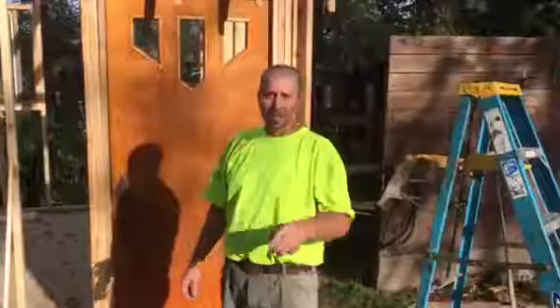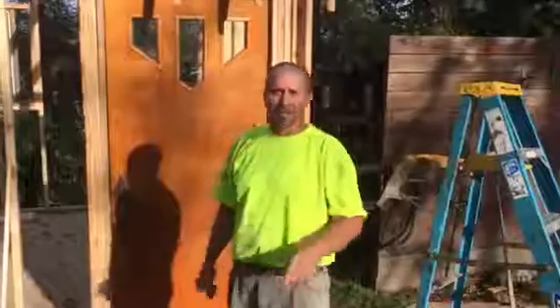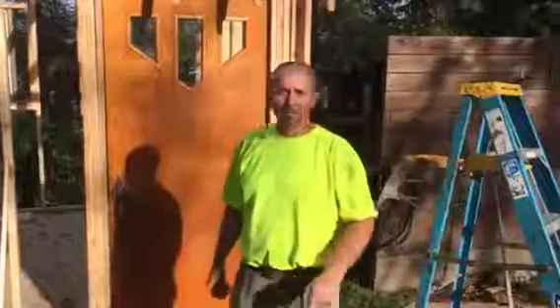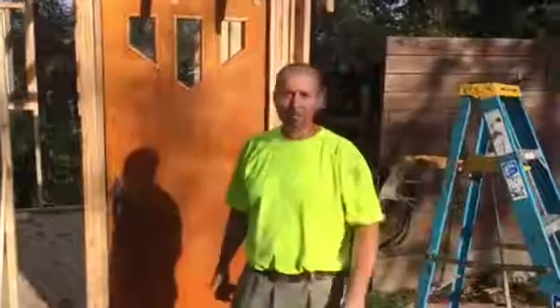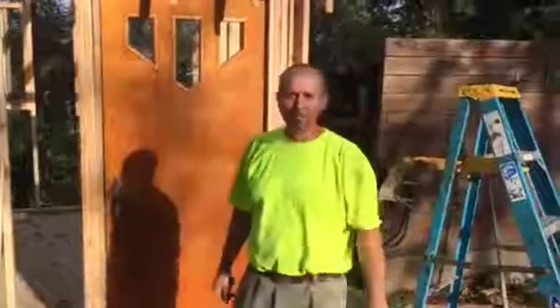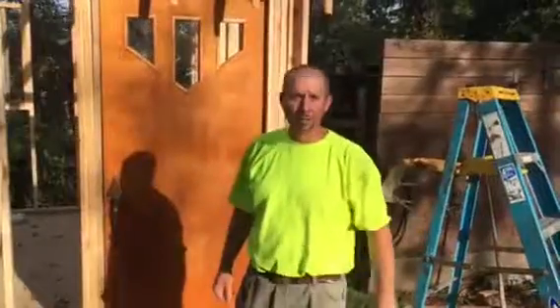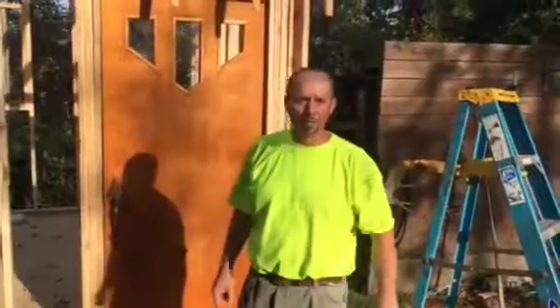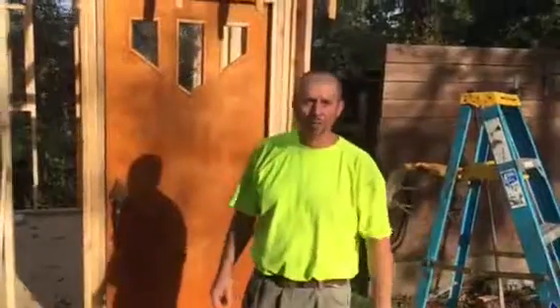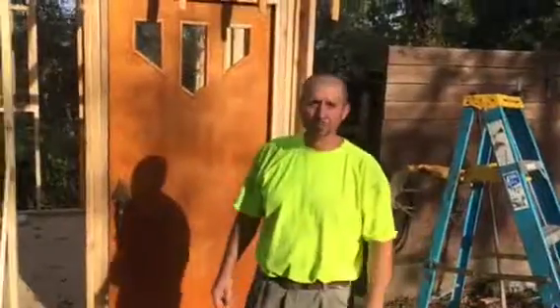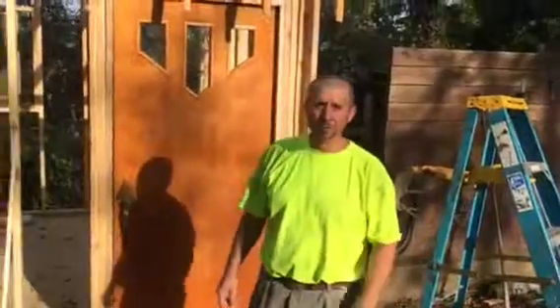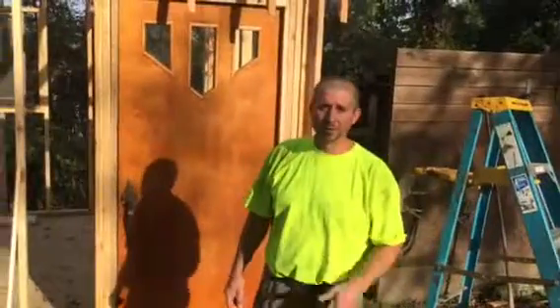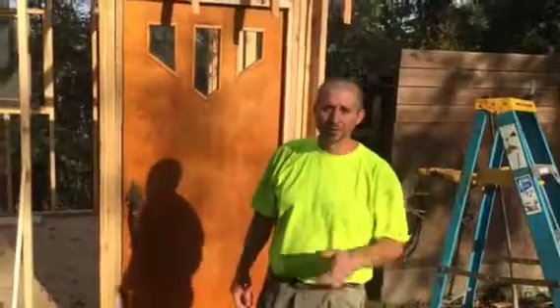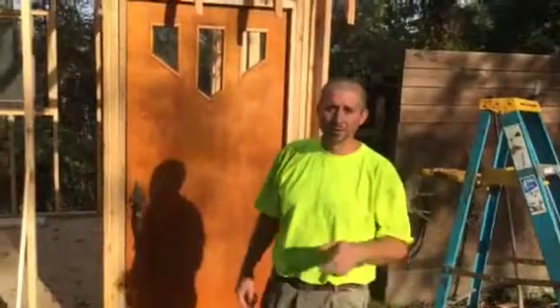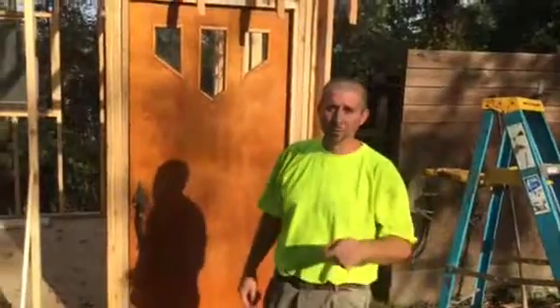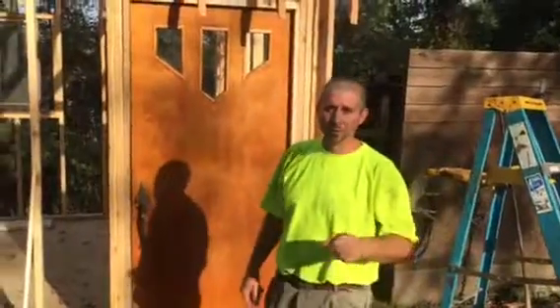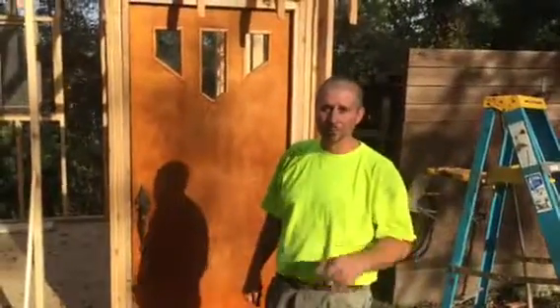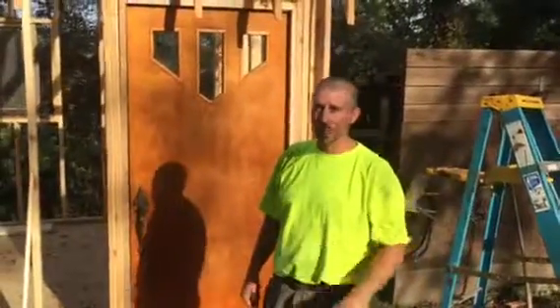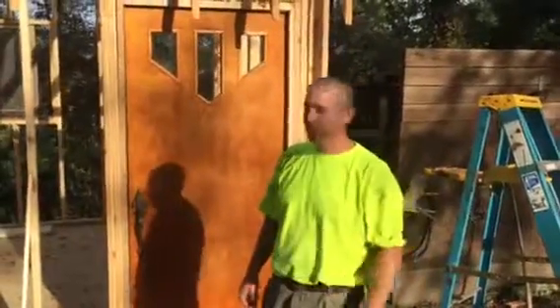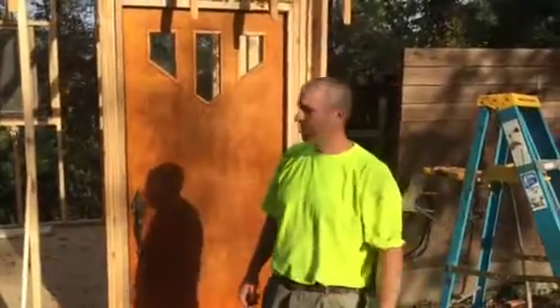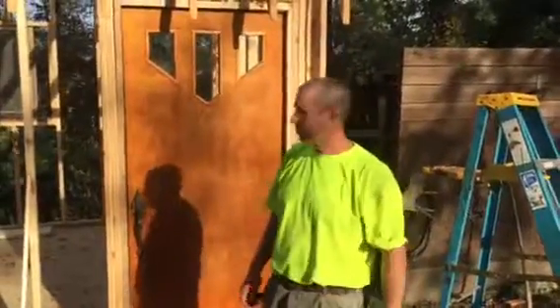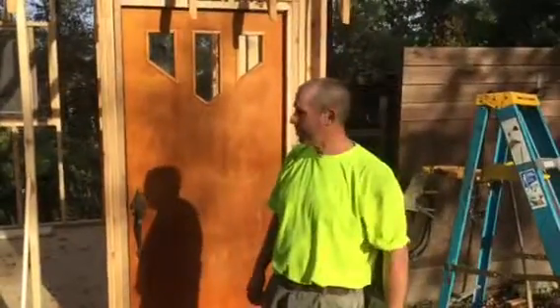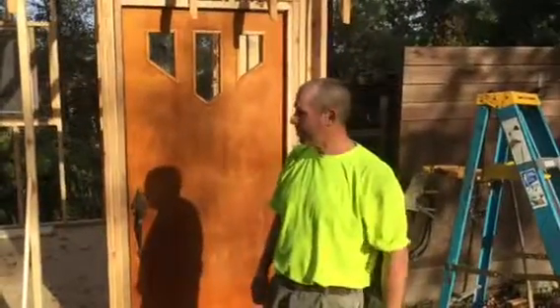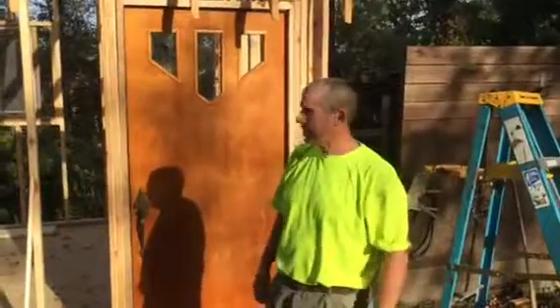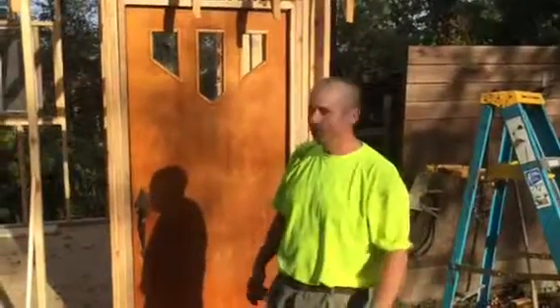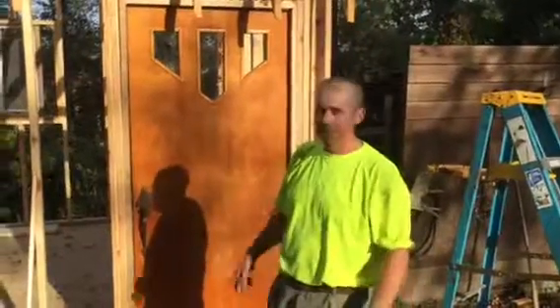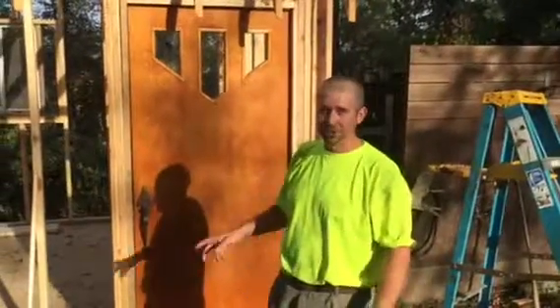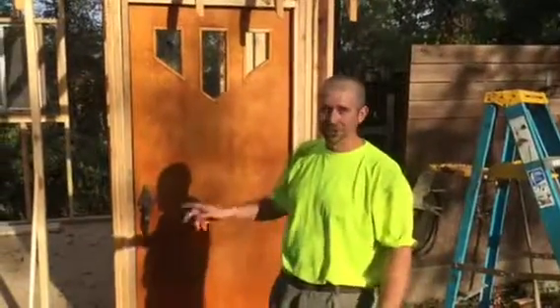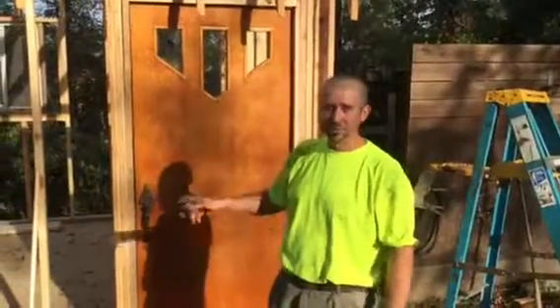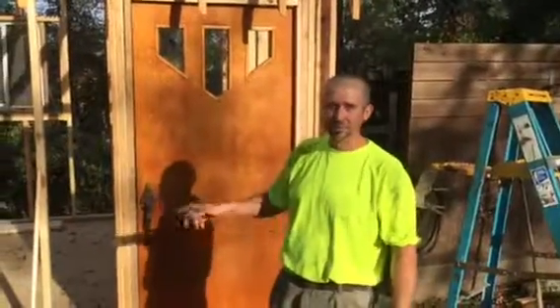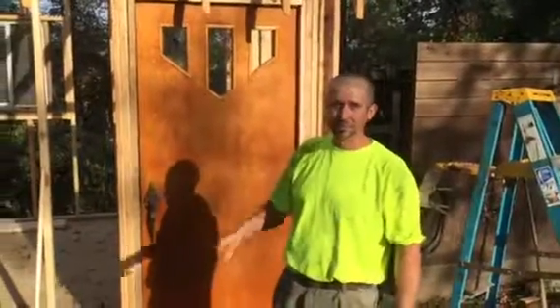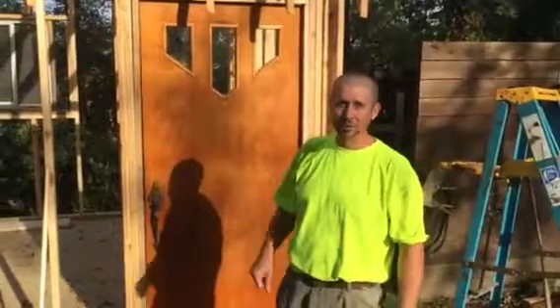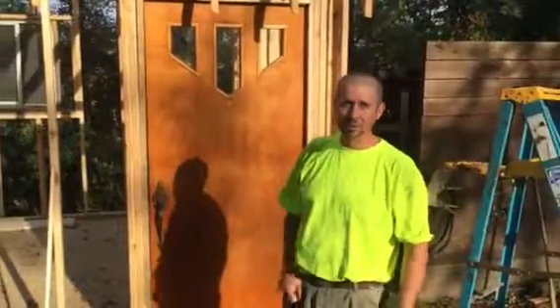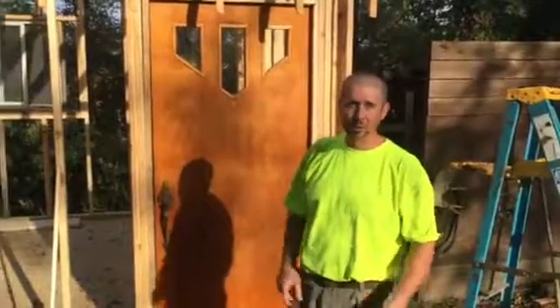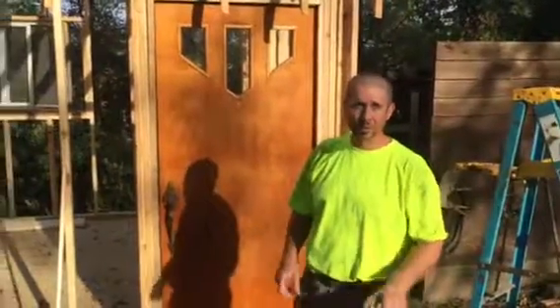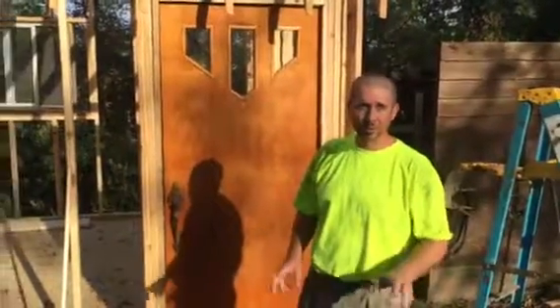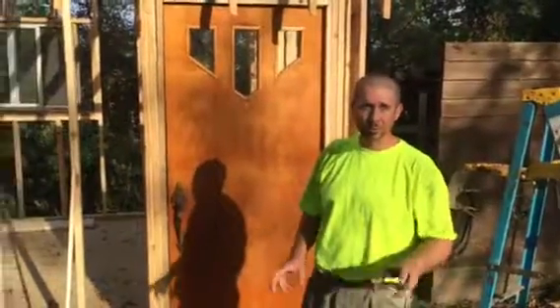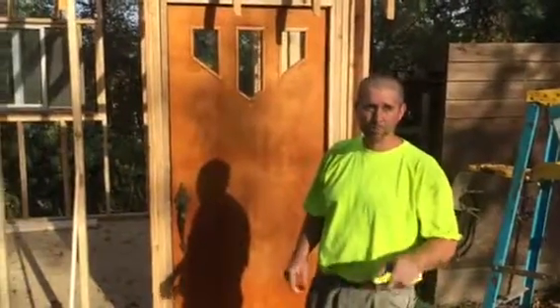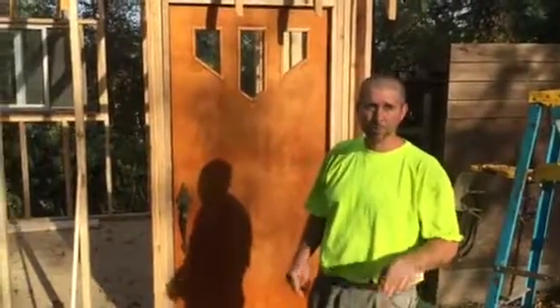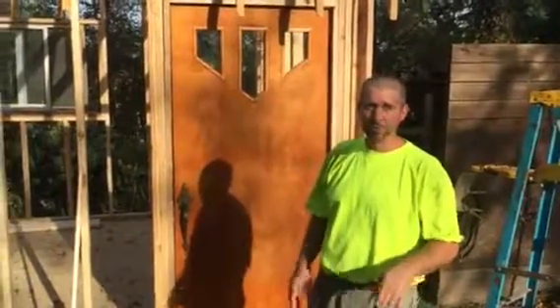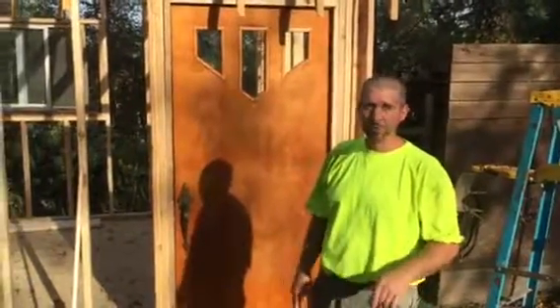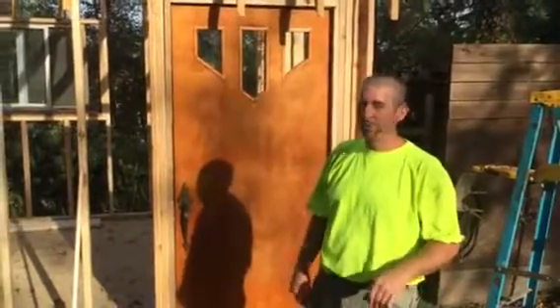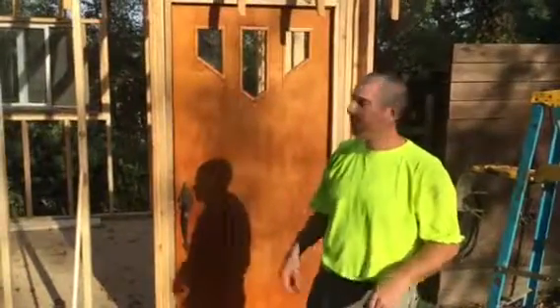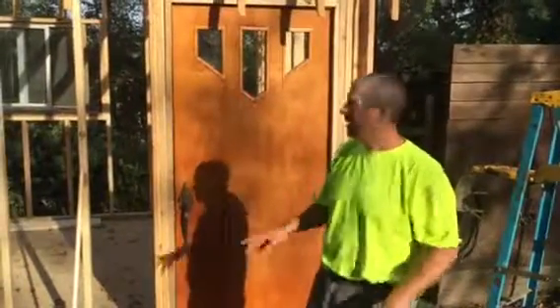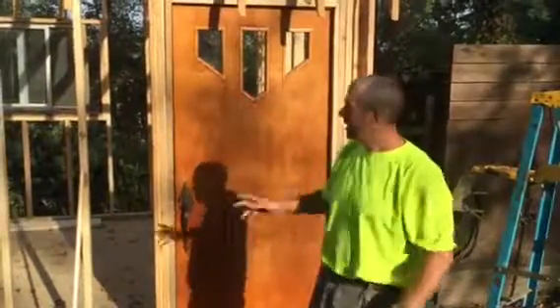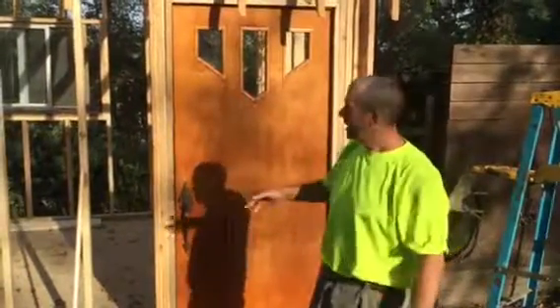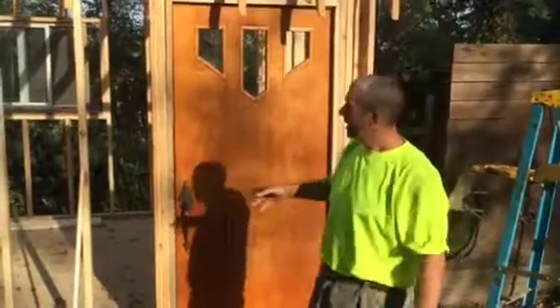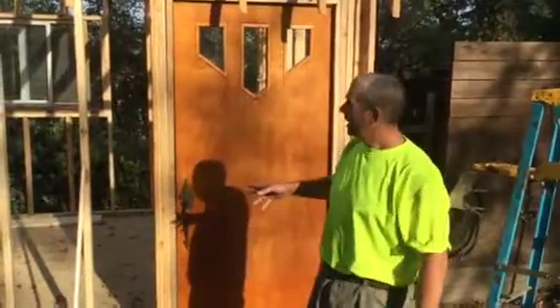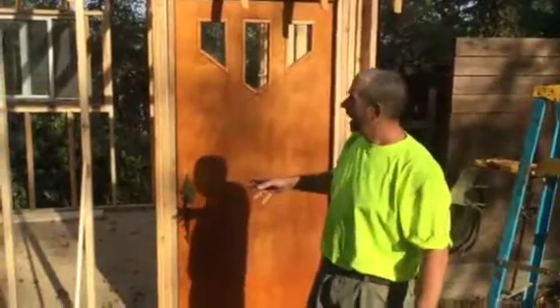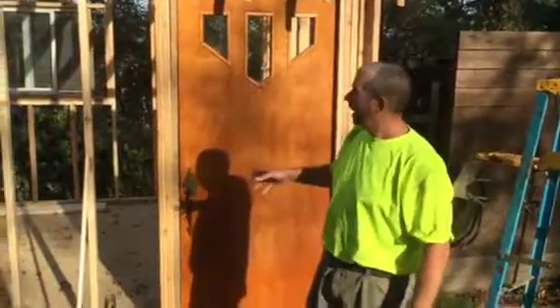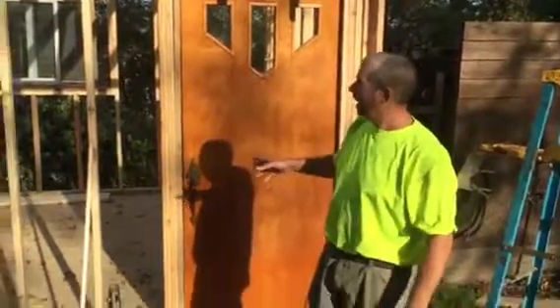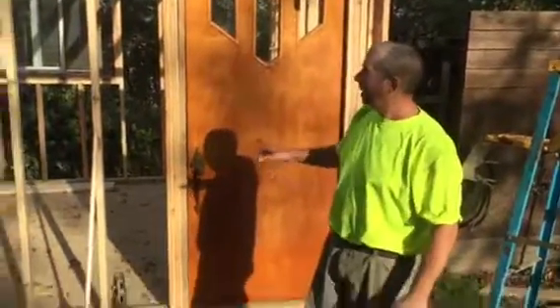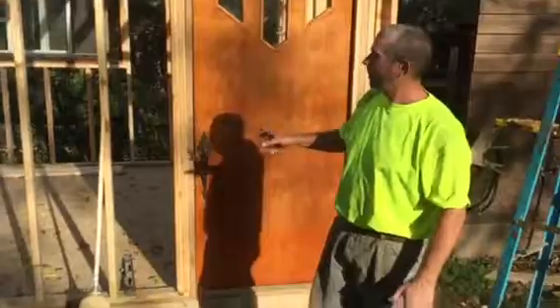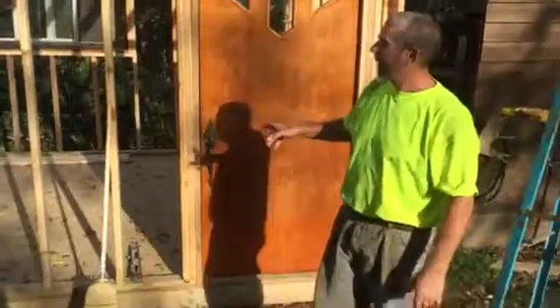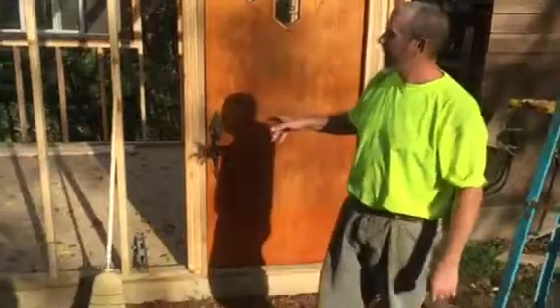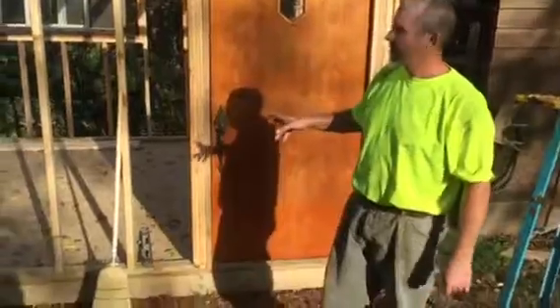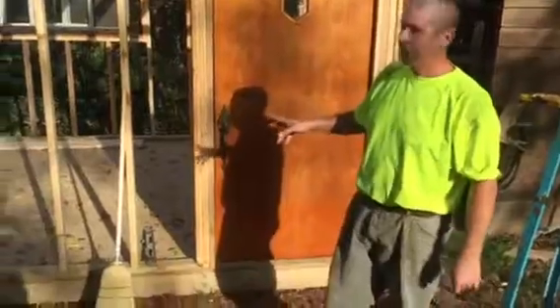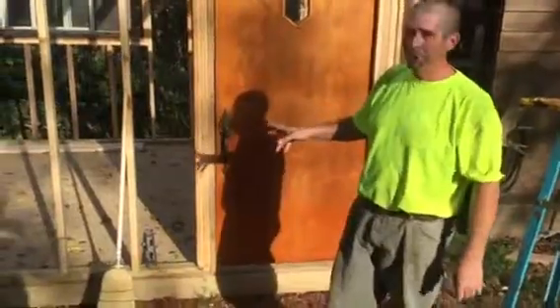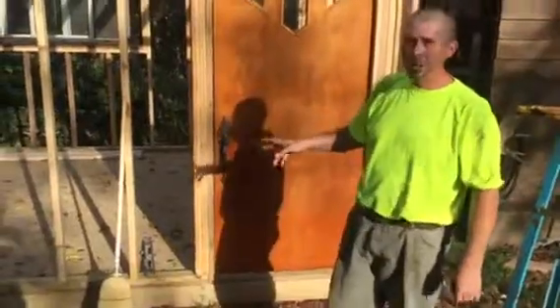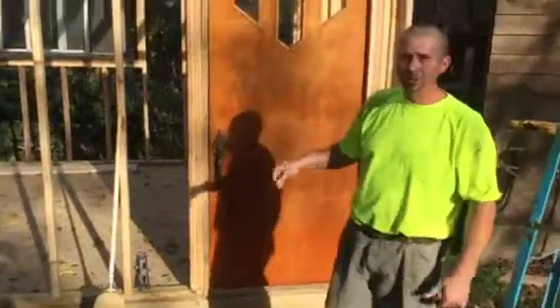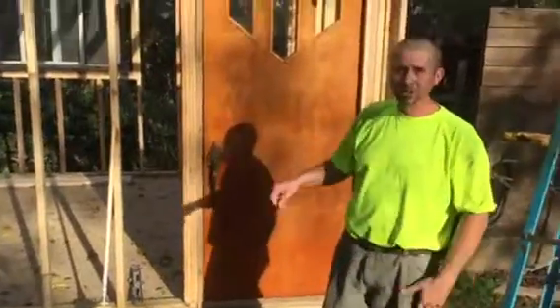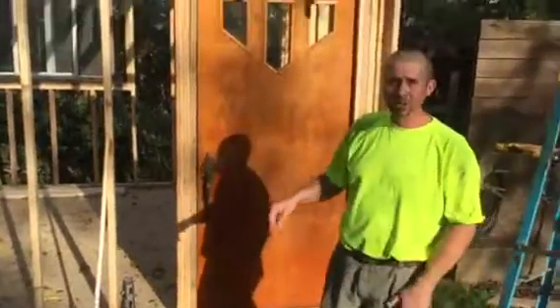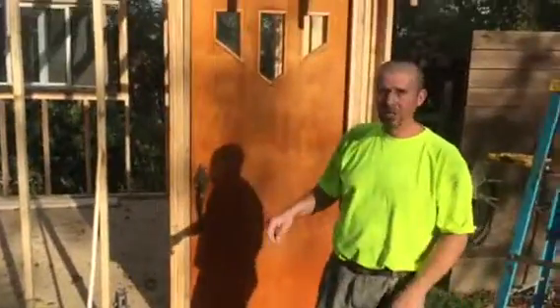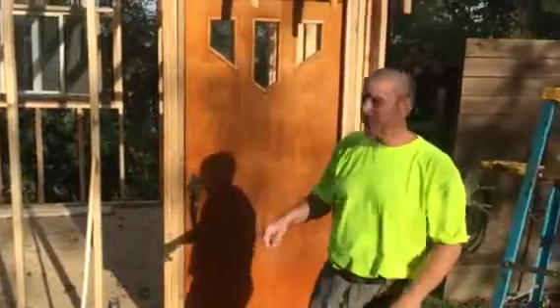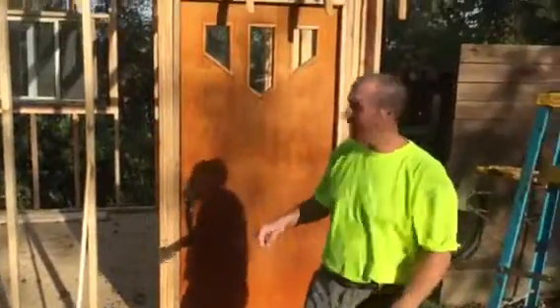Hey everybody, this is Mike from 4M Outdoors. Just going to give you a little quick preview of the trapping shed.